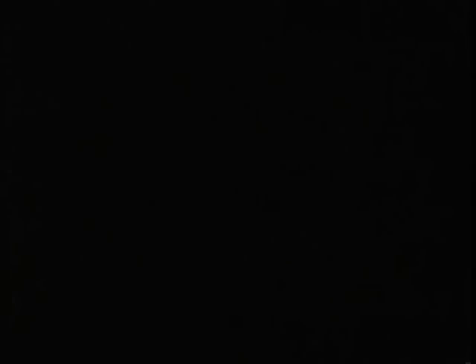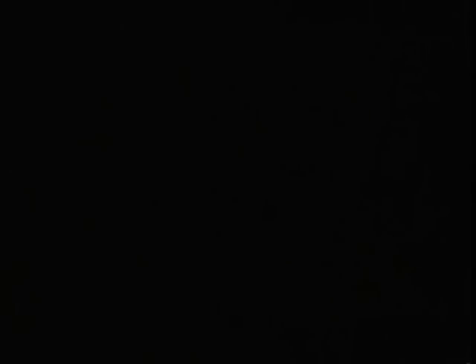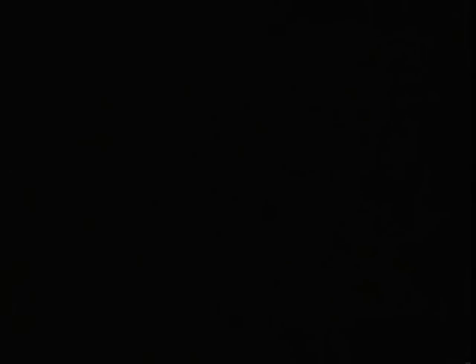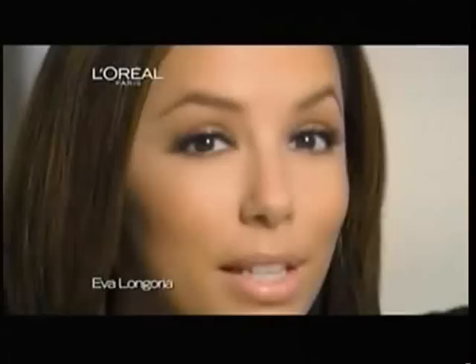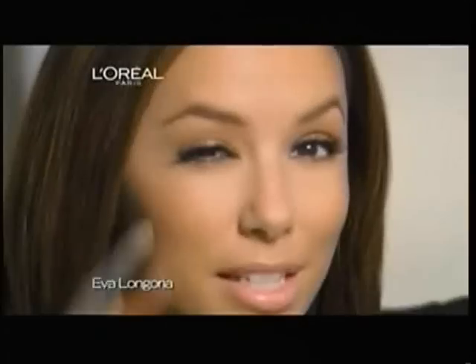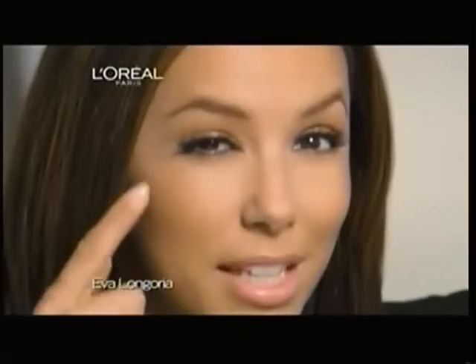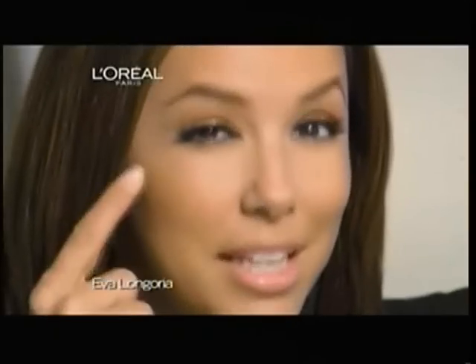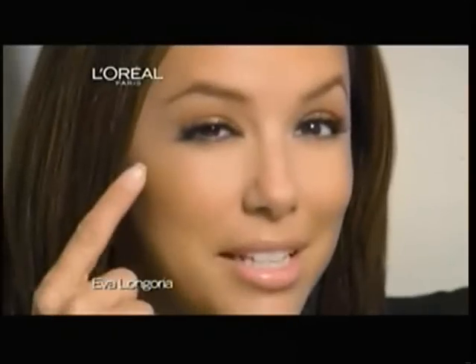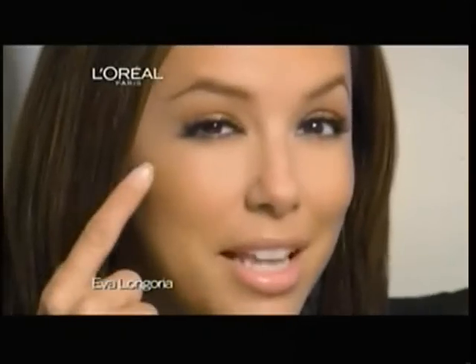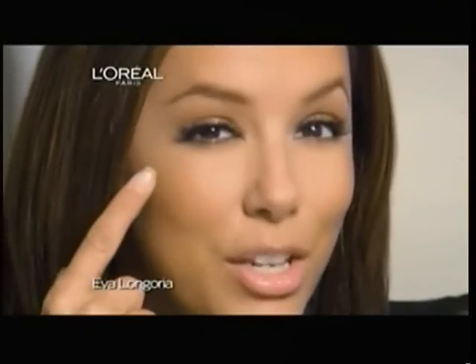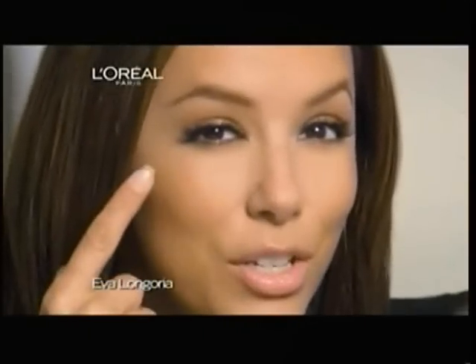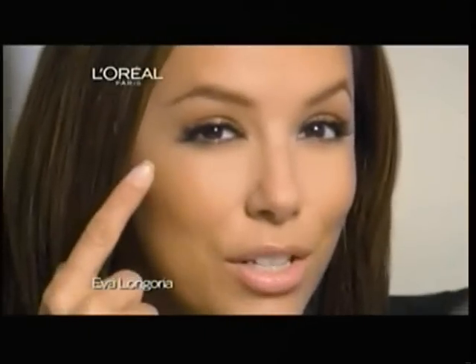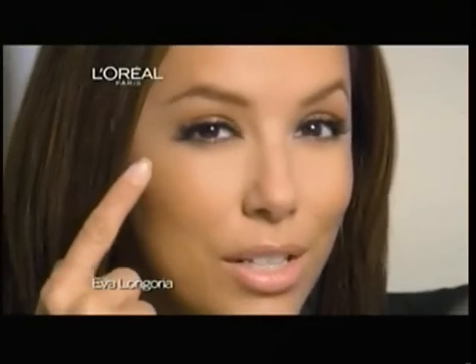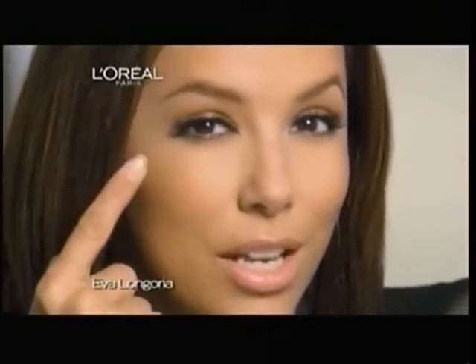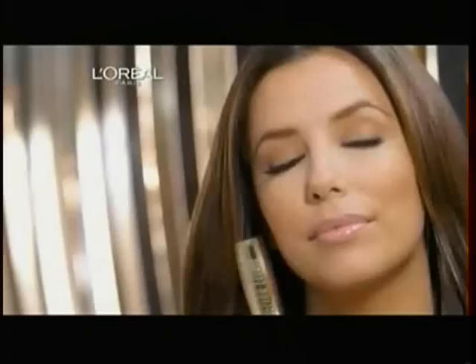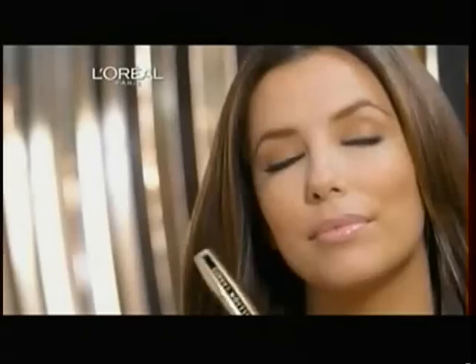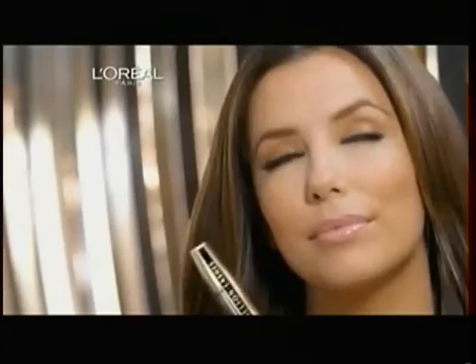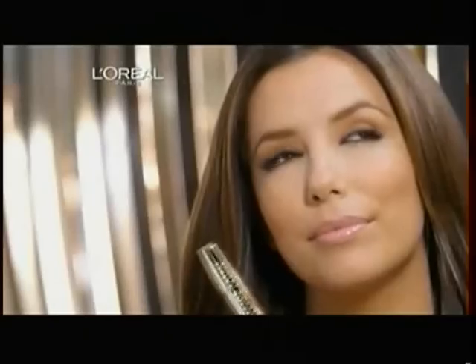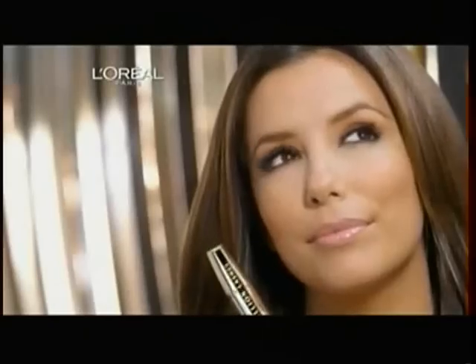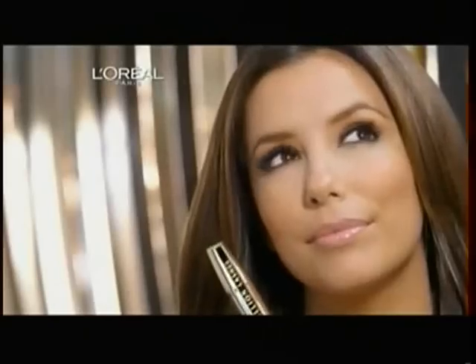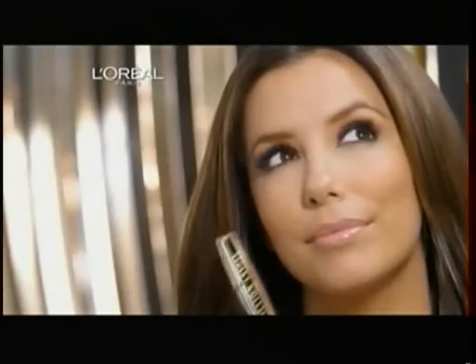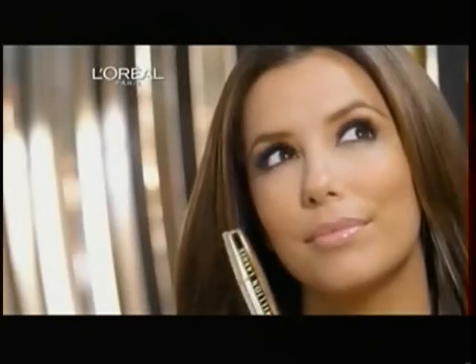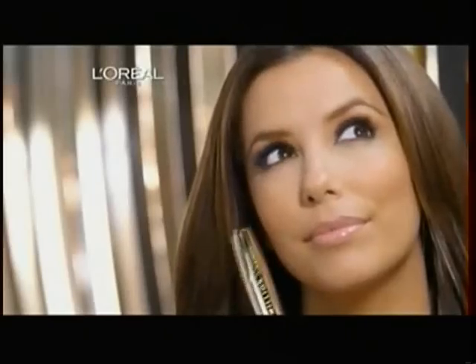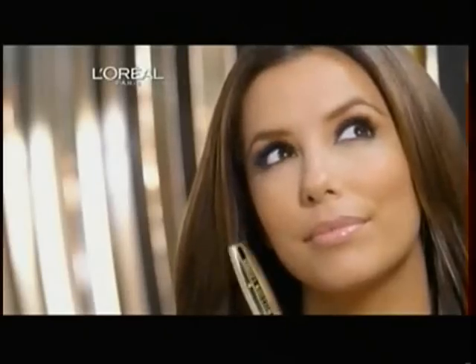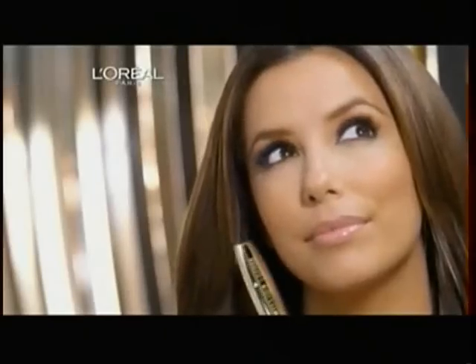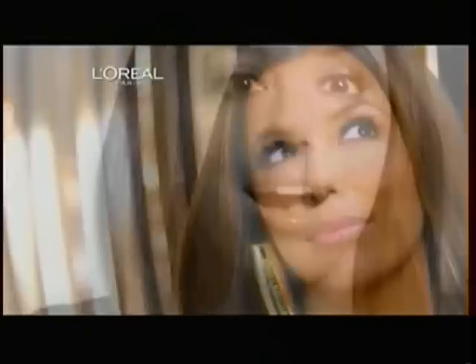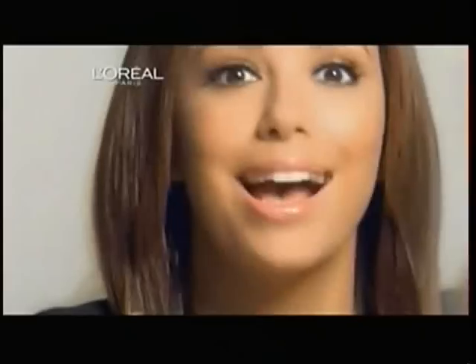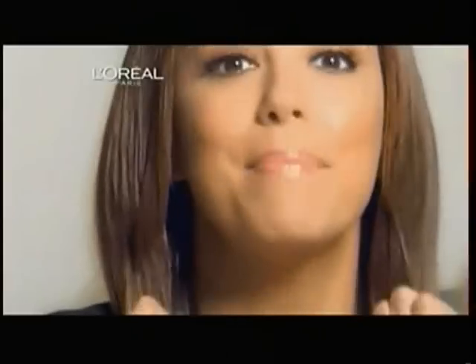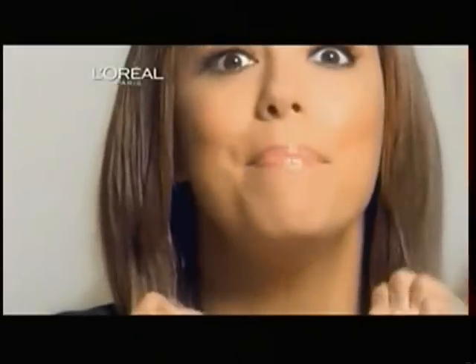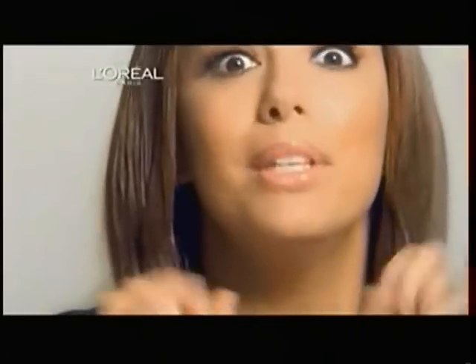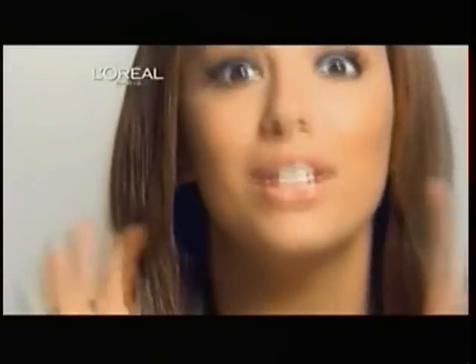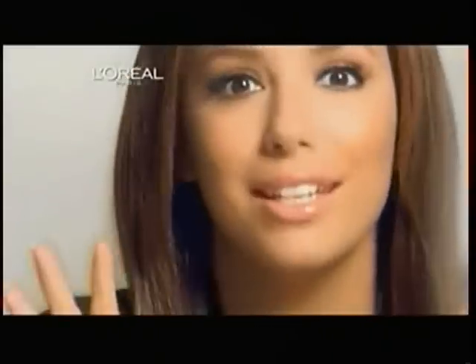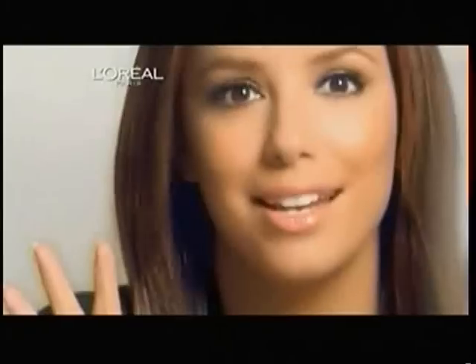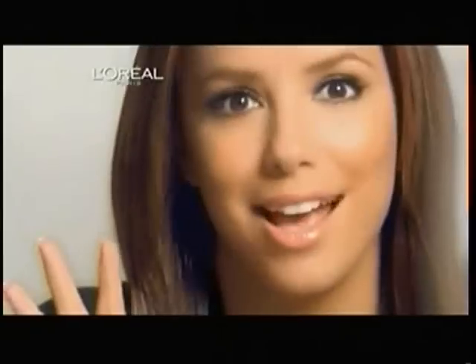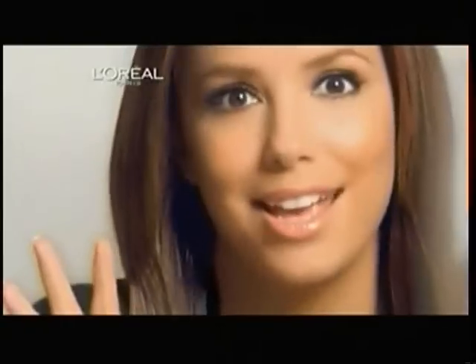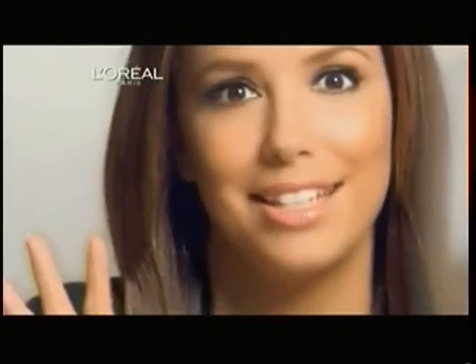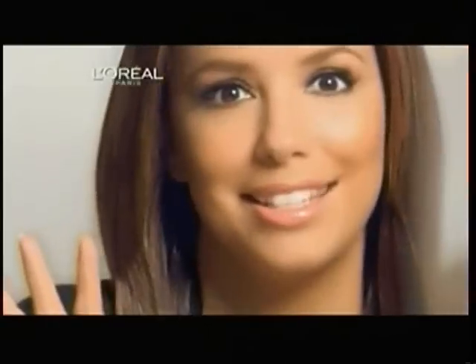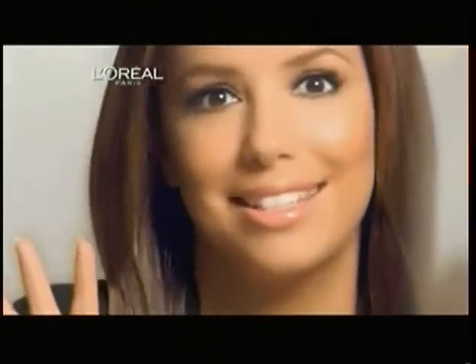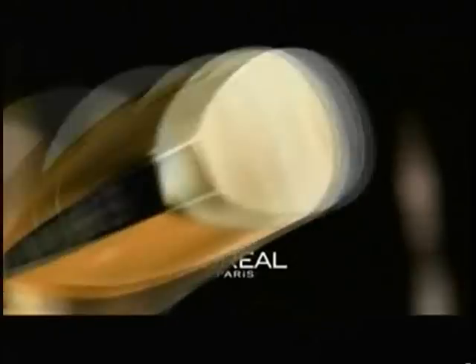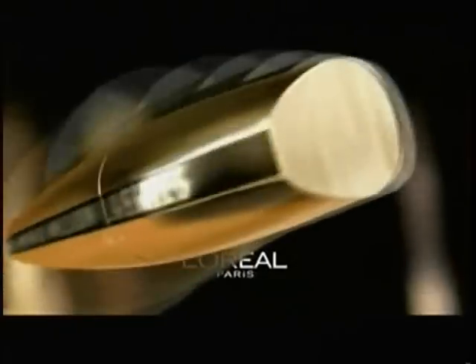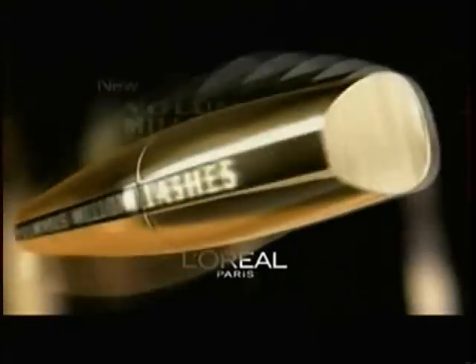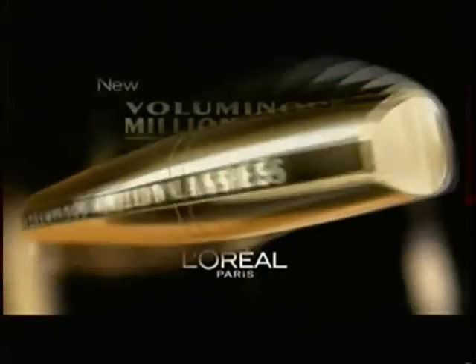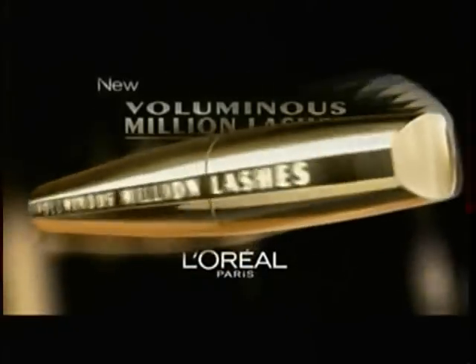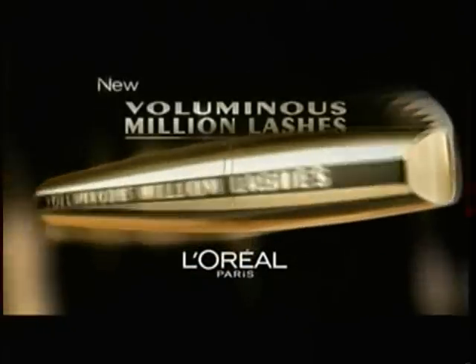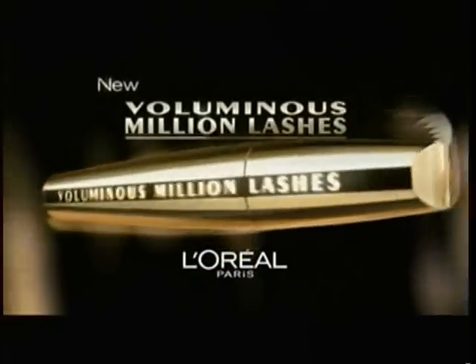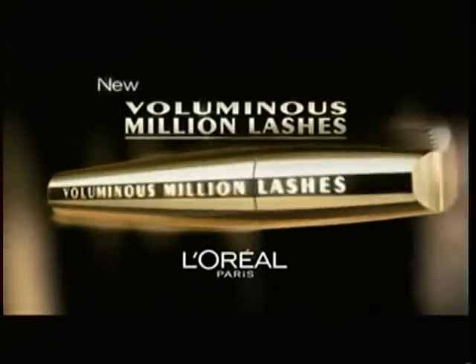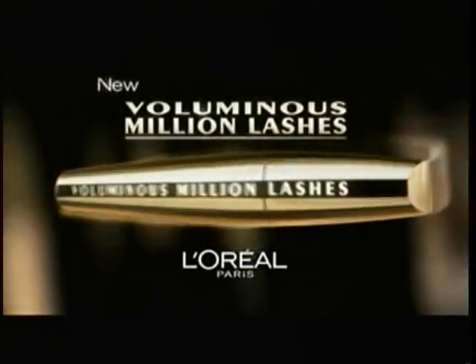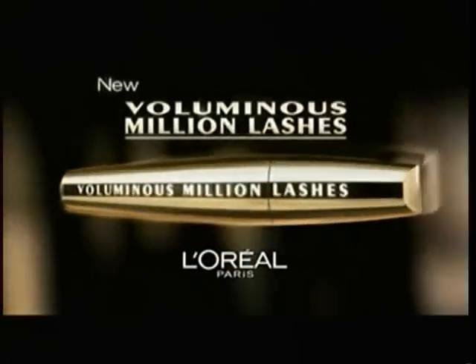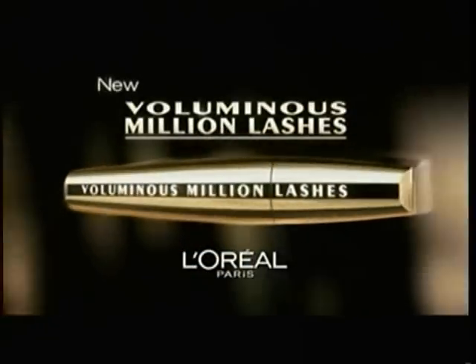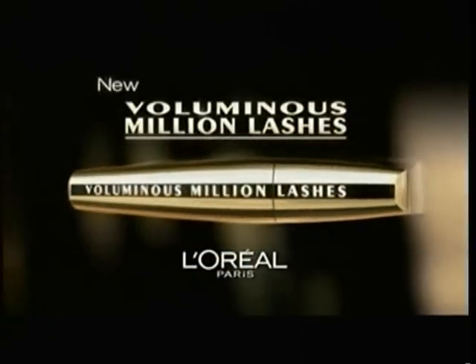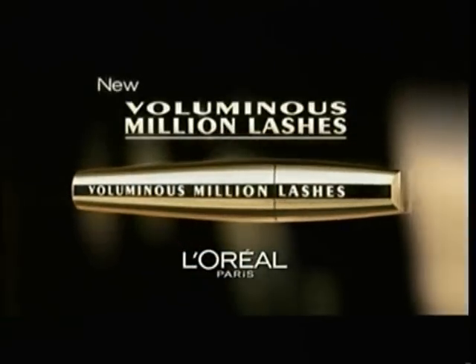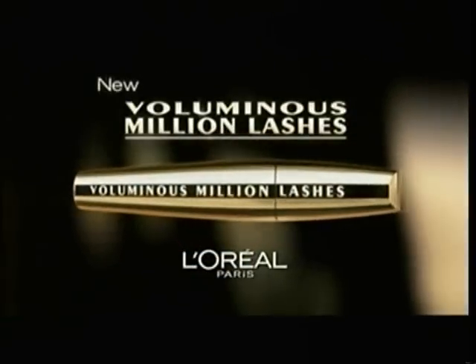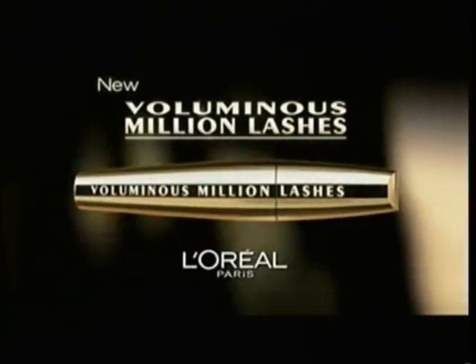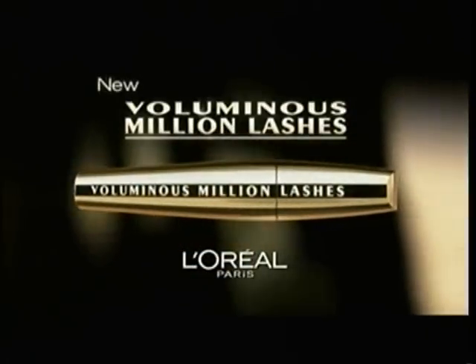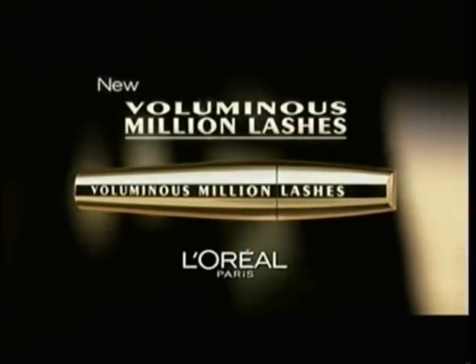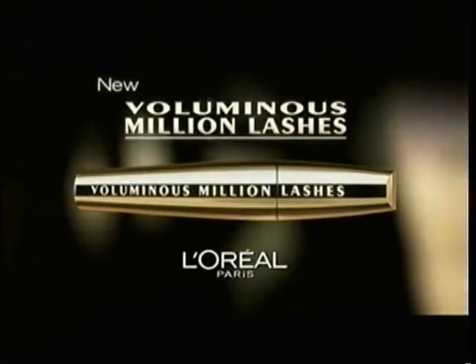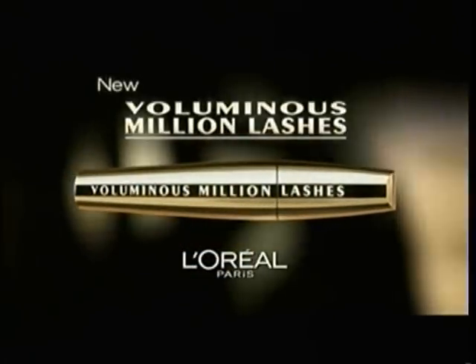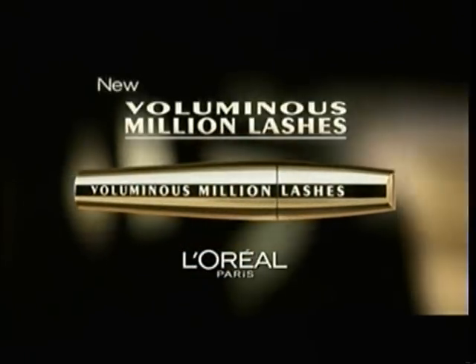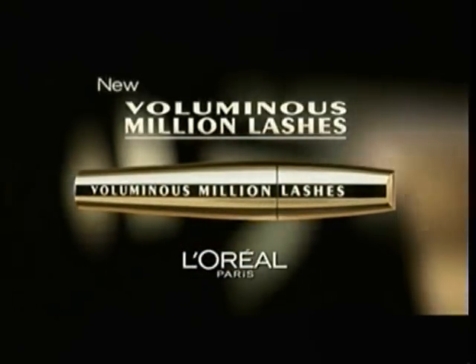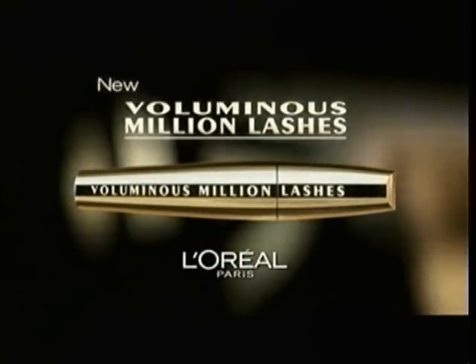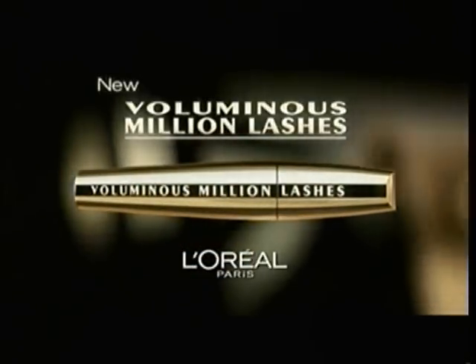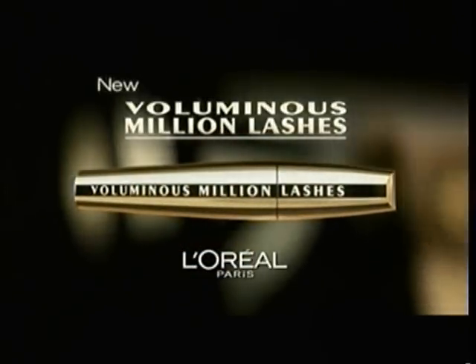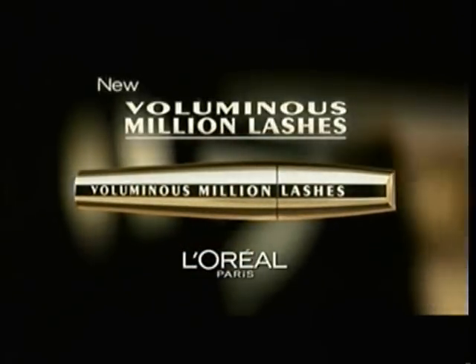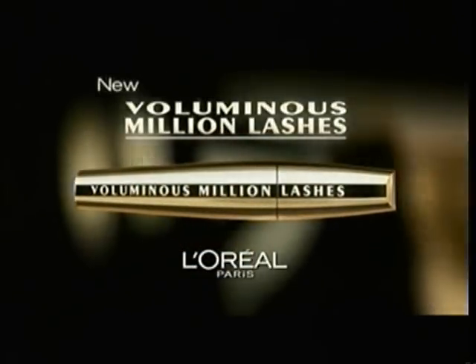See these lashes? I don't just volumize, I millionize. New Voluminous Million Lashes from L'Oreal.